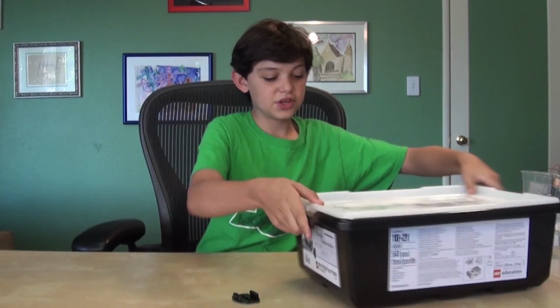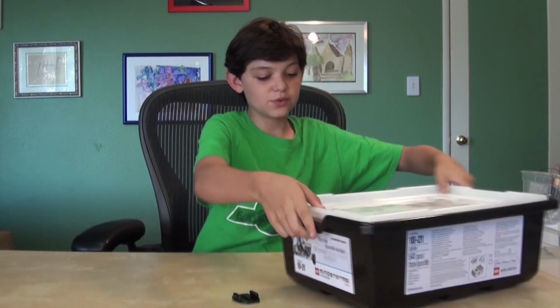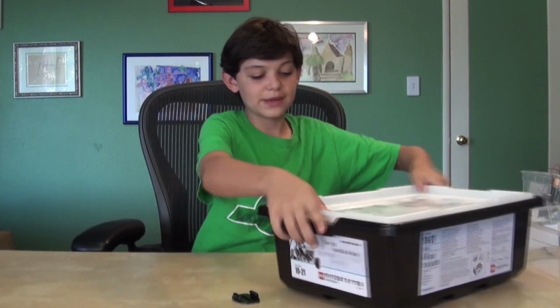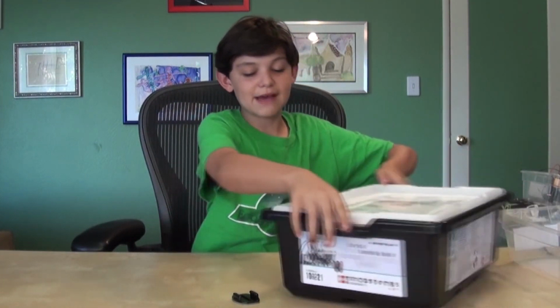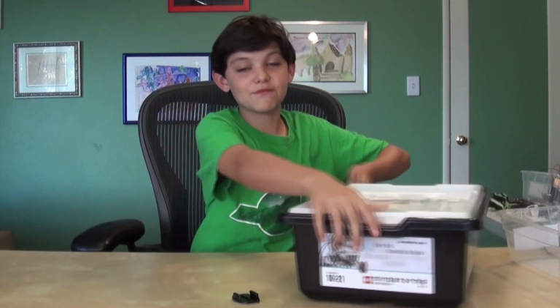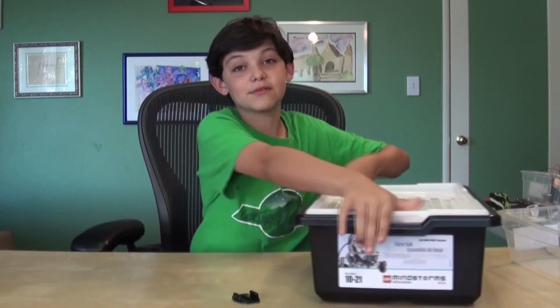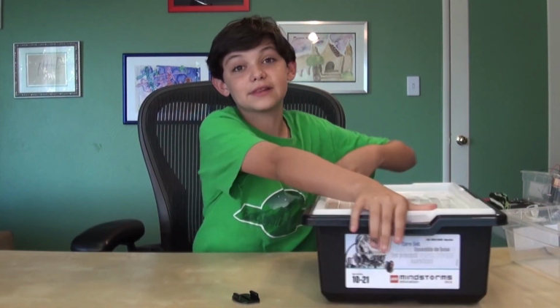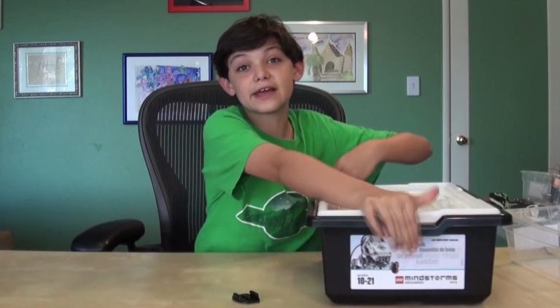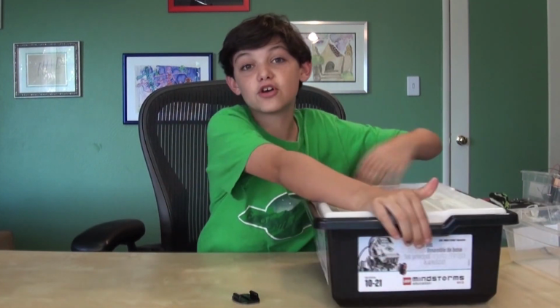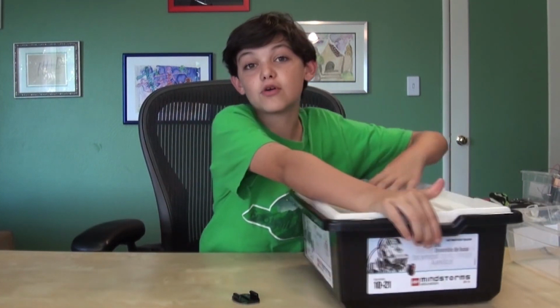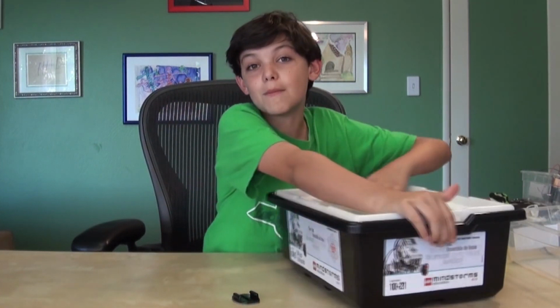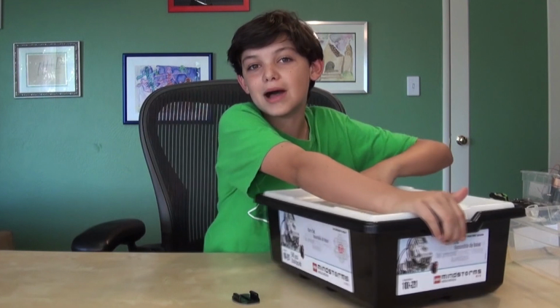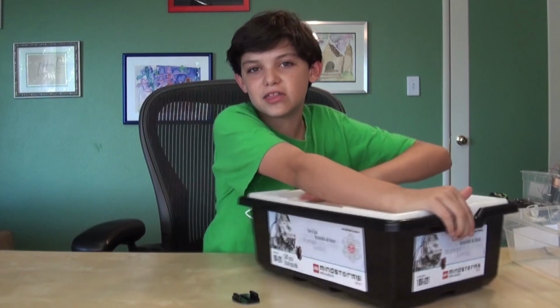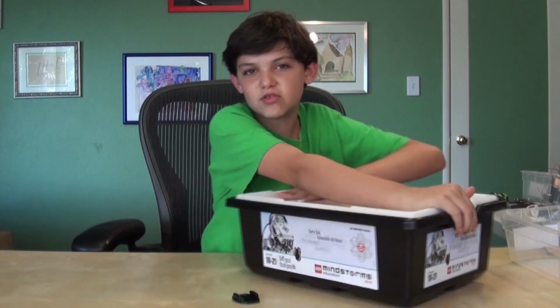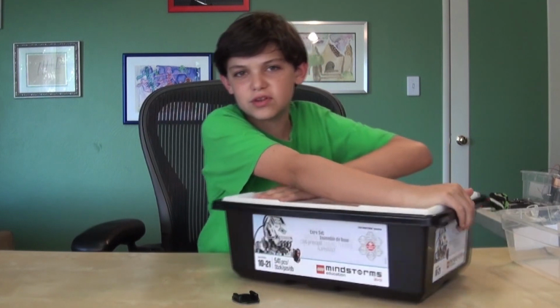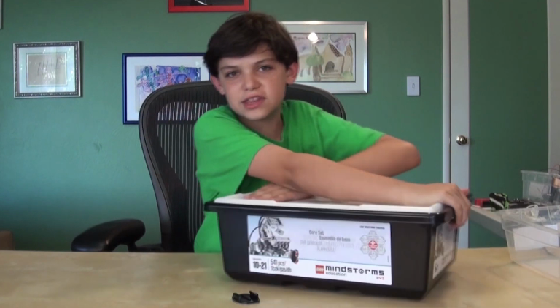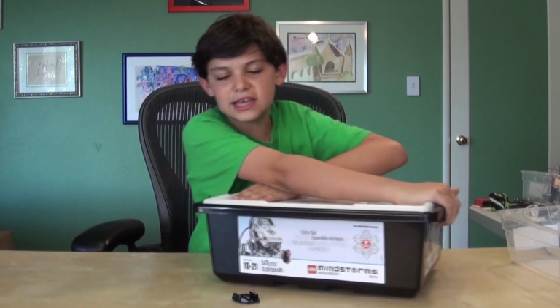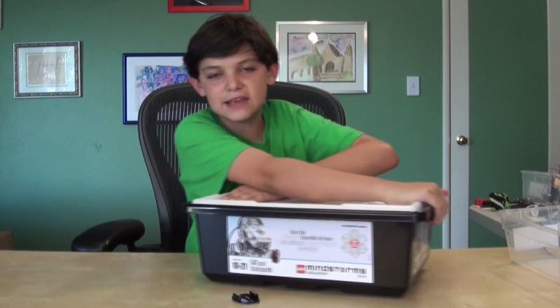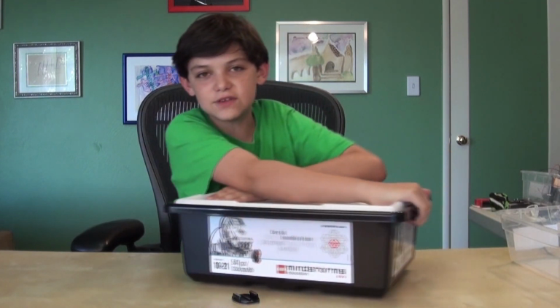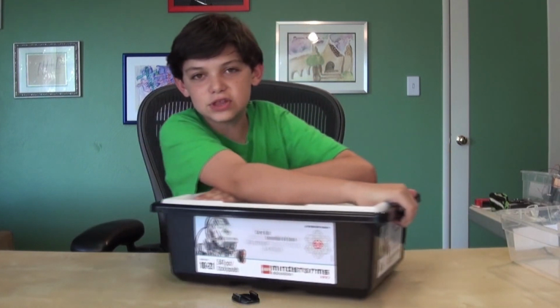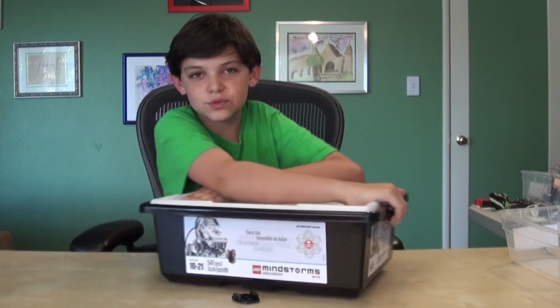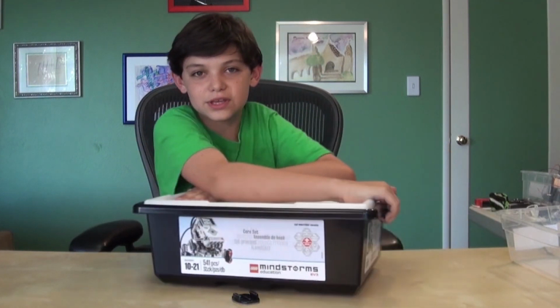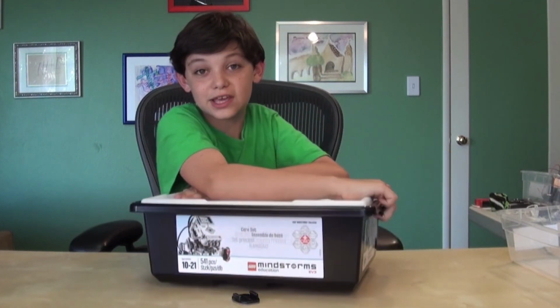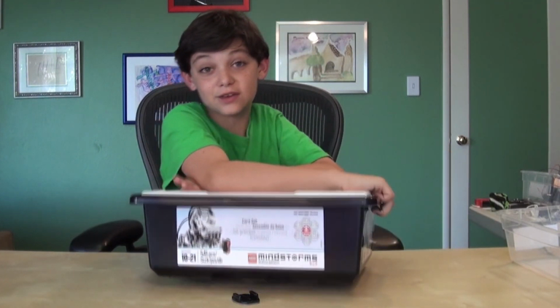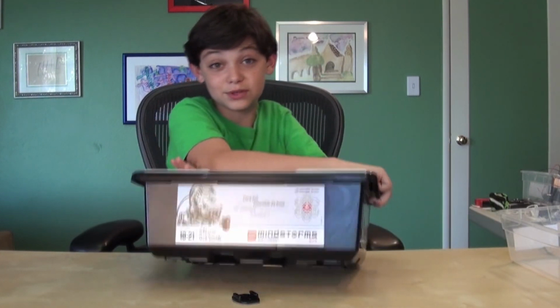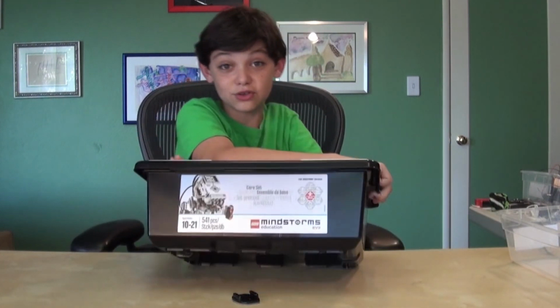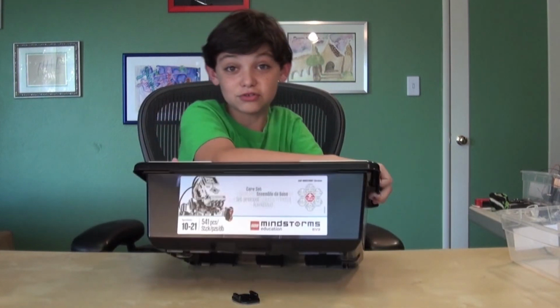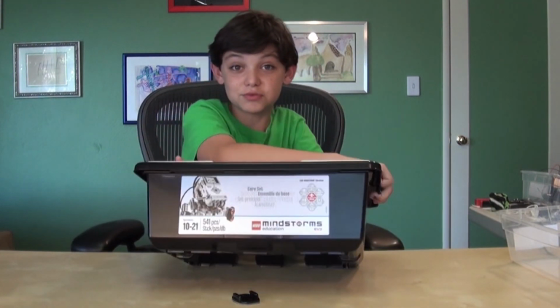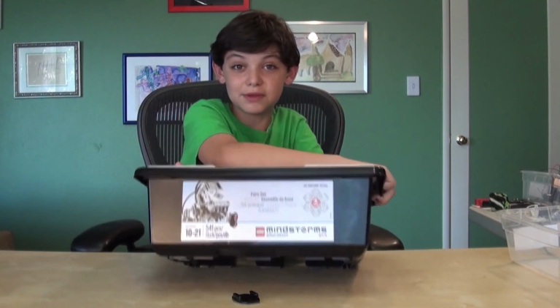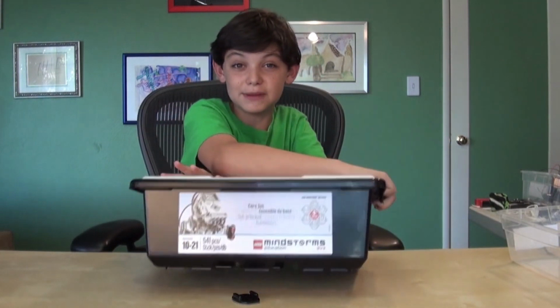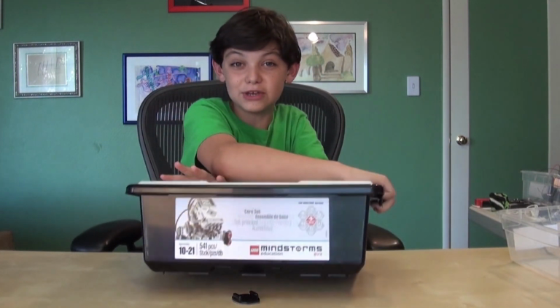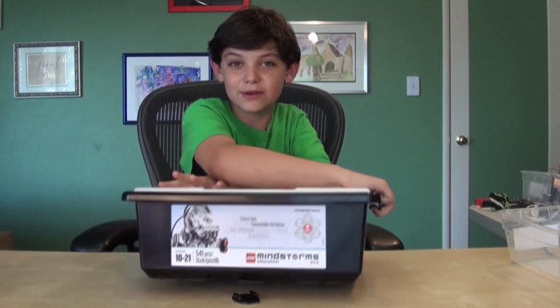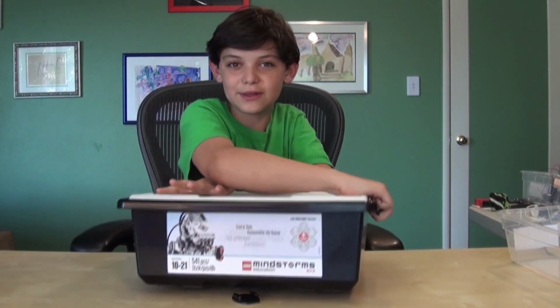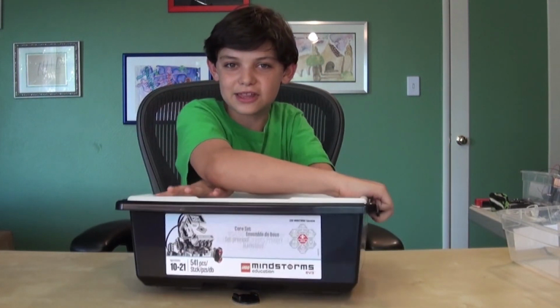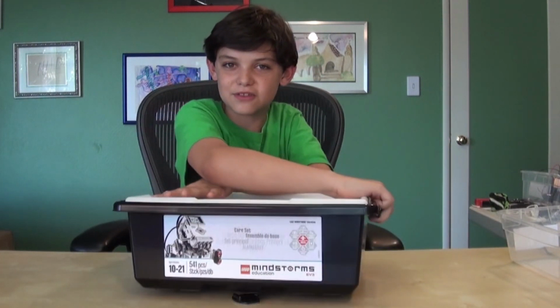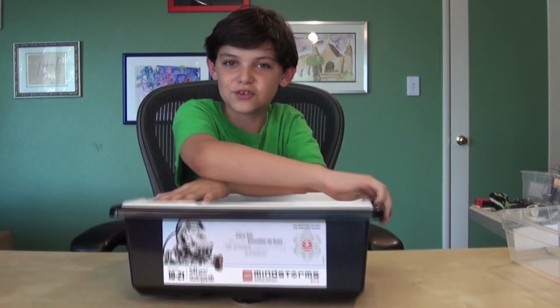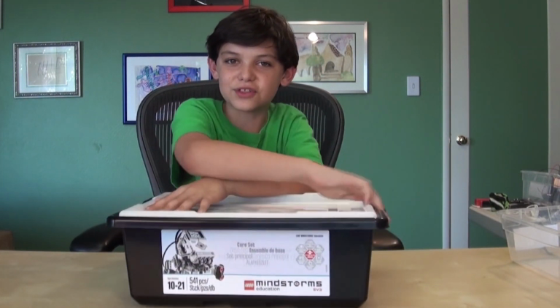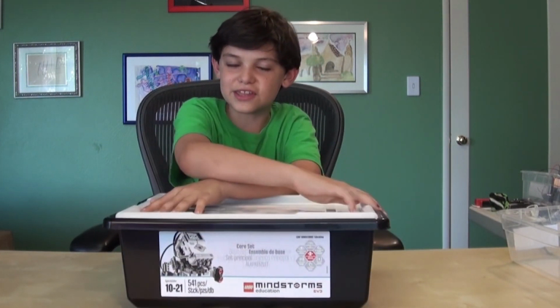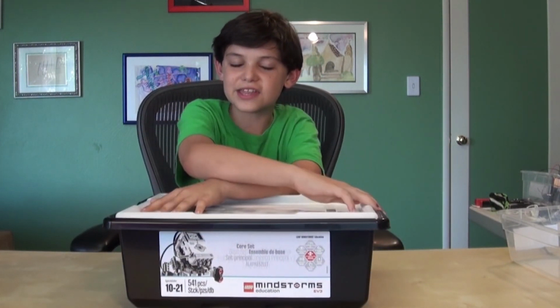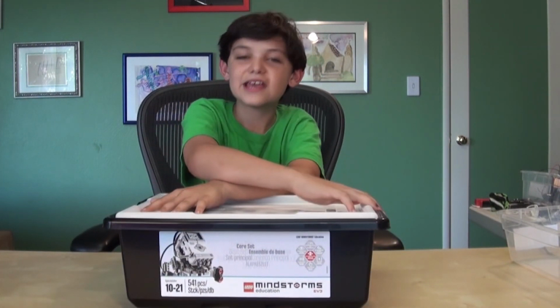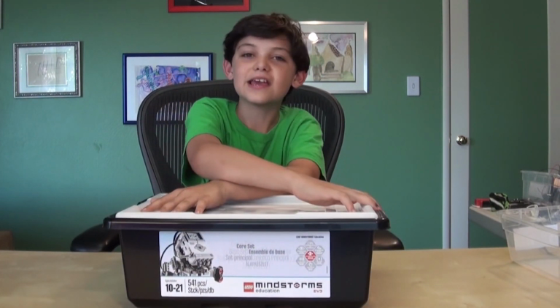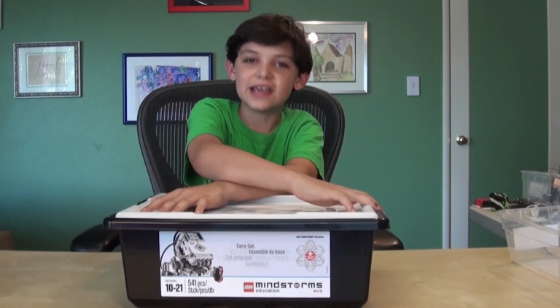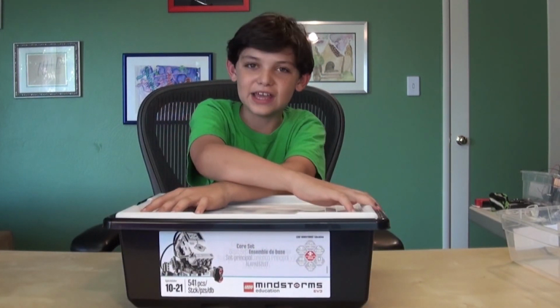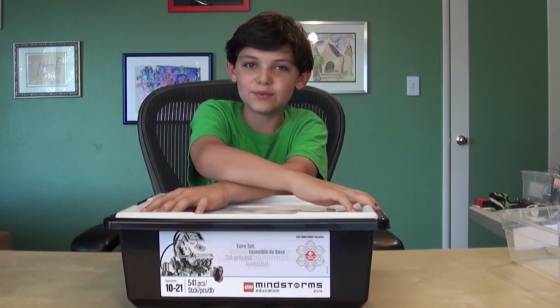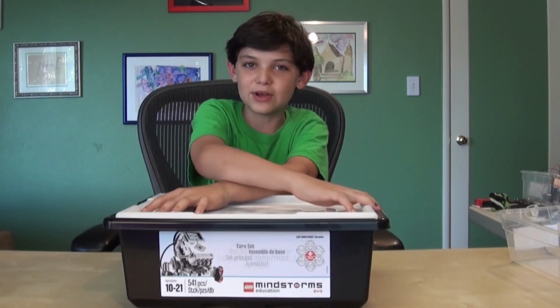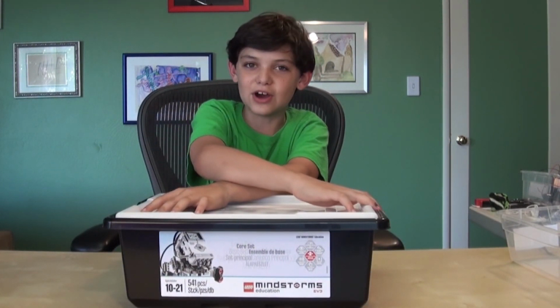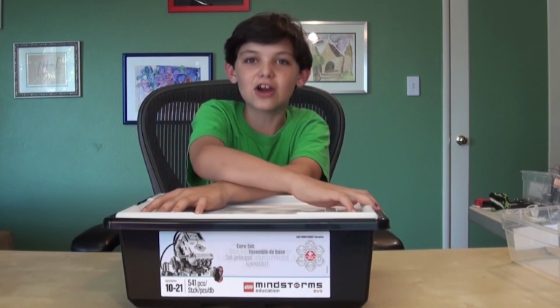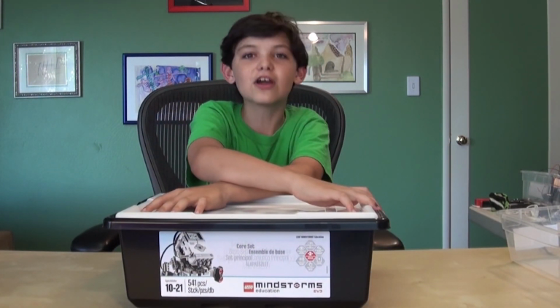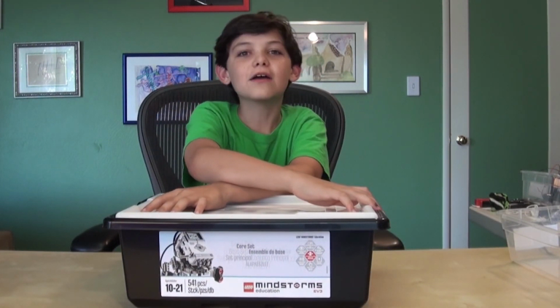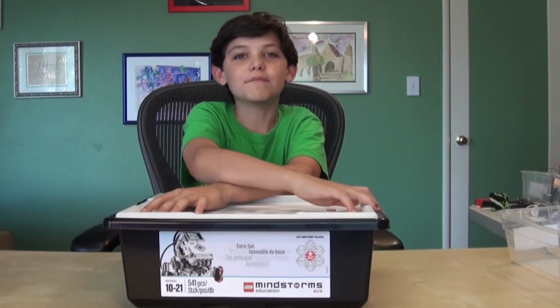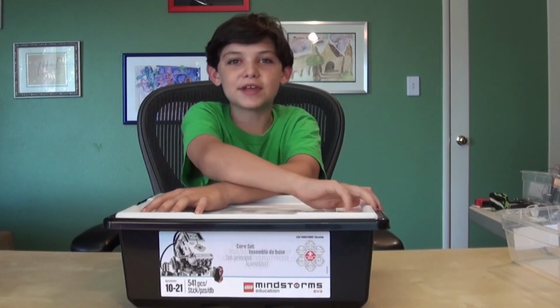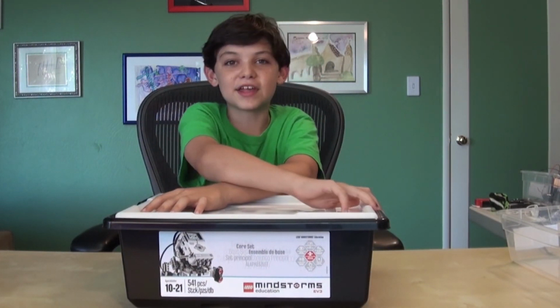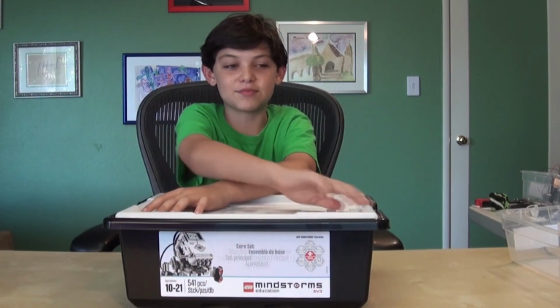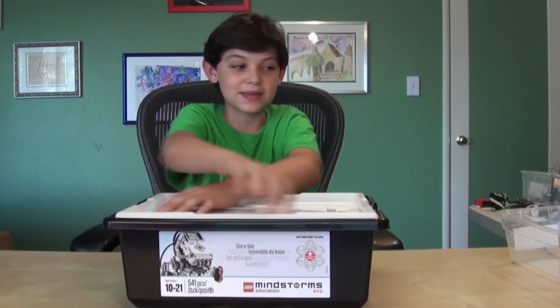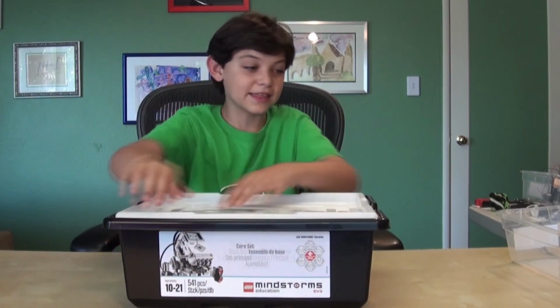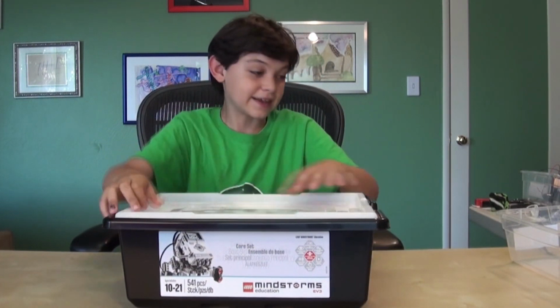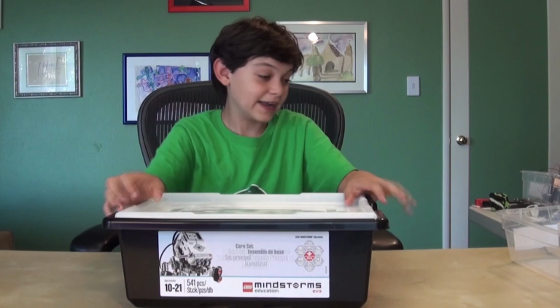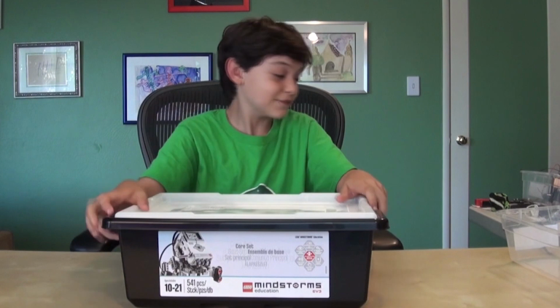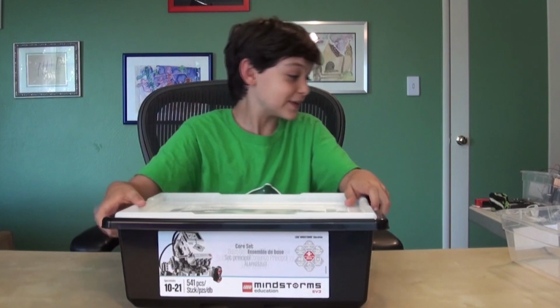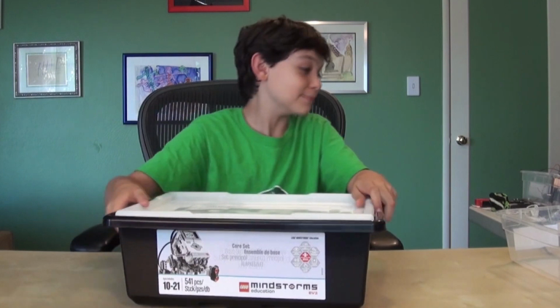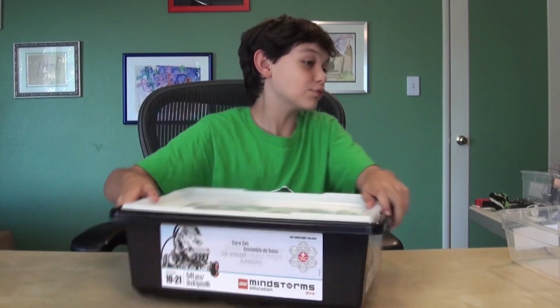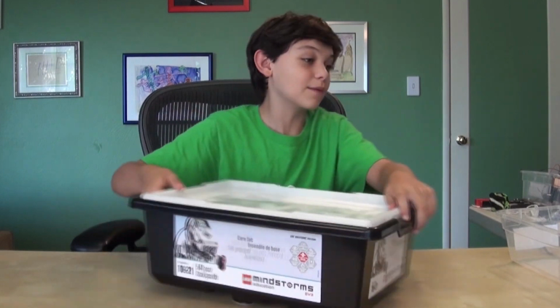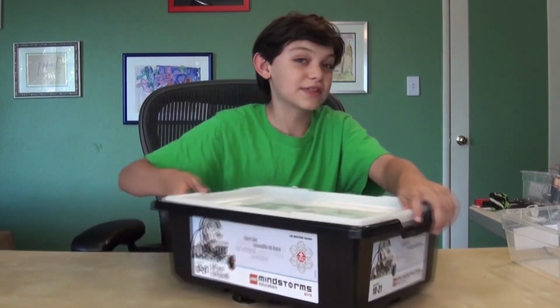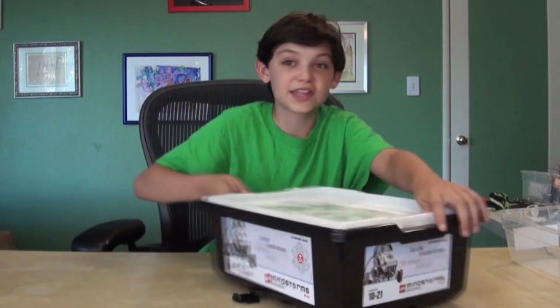Here we have the LEGO Mindstorms EV3 kit. I told you we'd be doing Lesson 3s, and we are, because we can kind of keep promises.